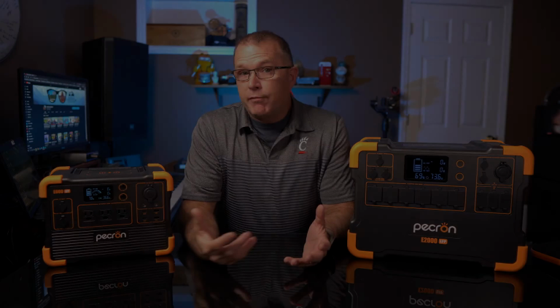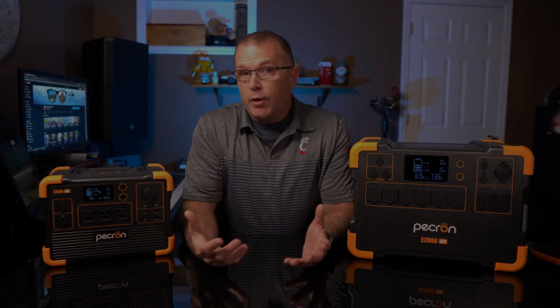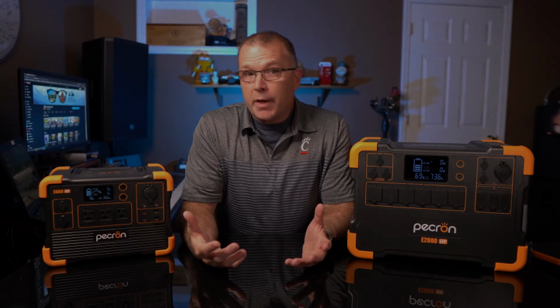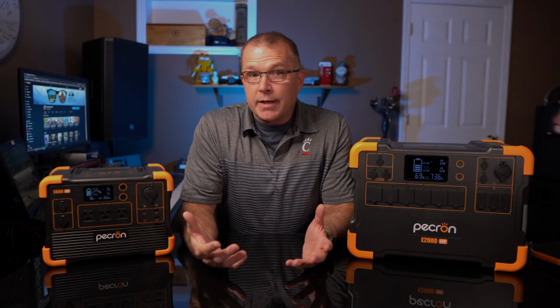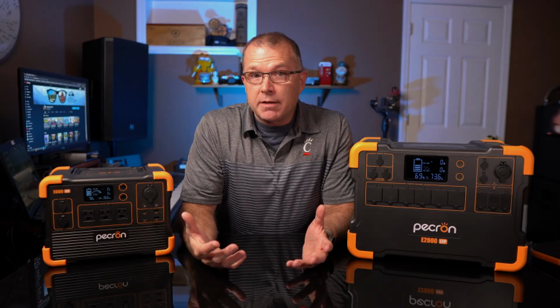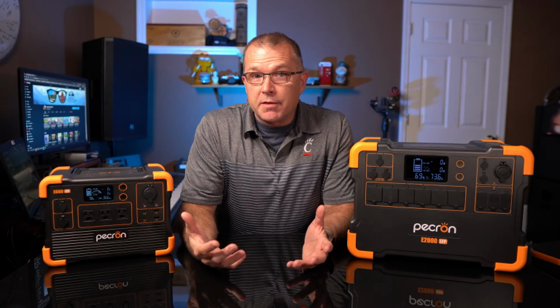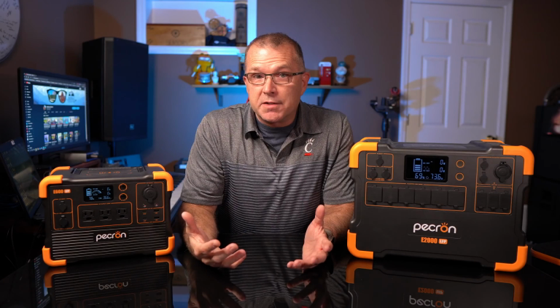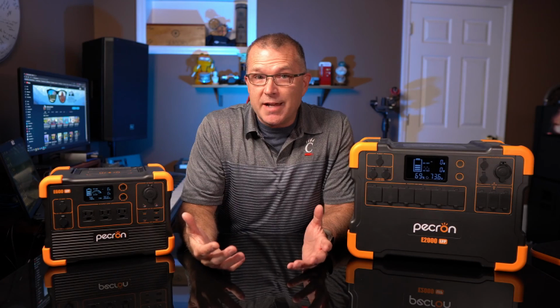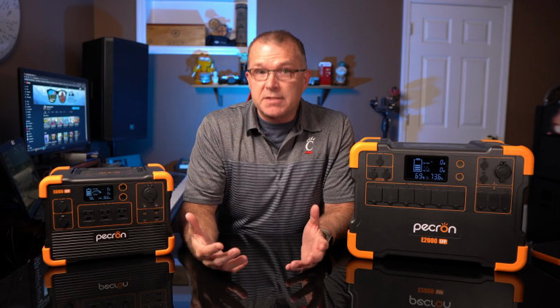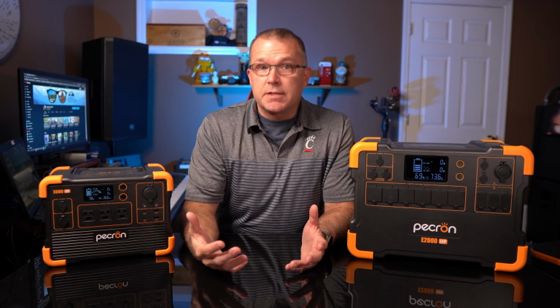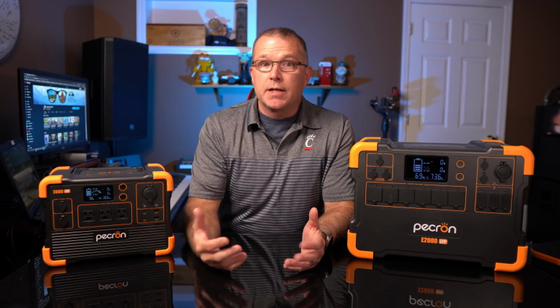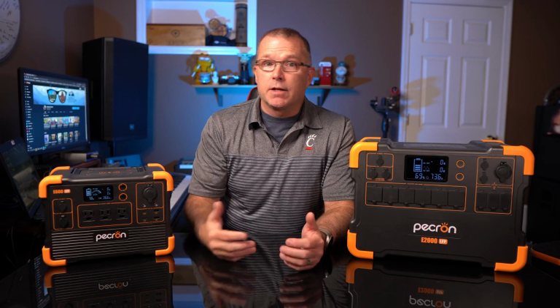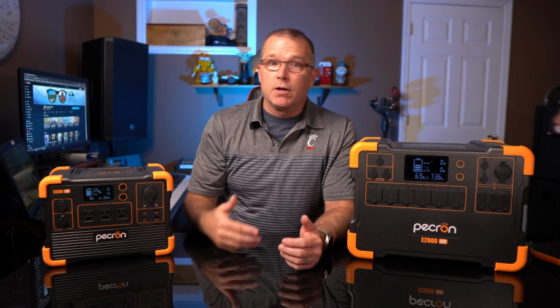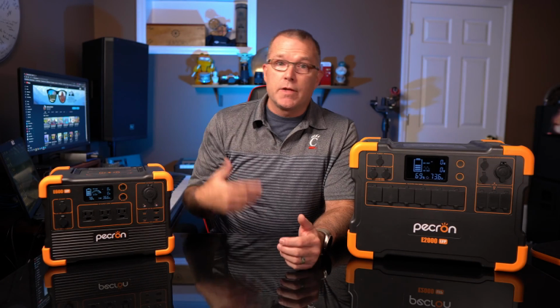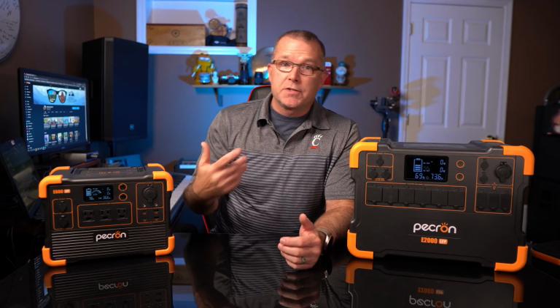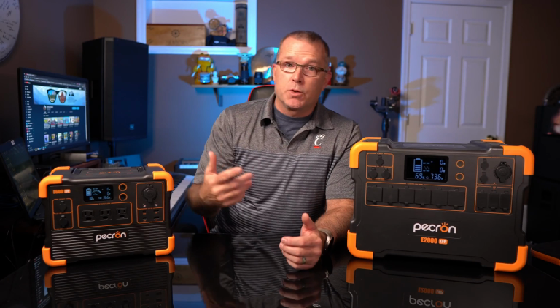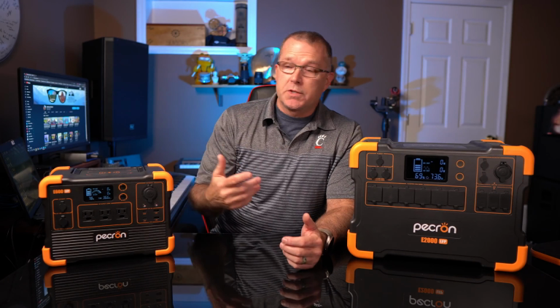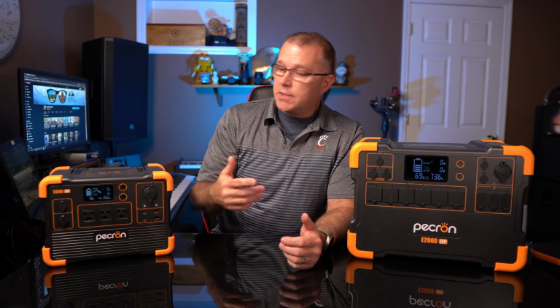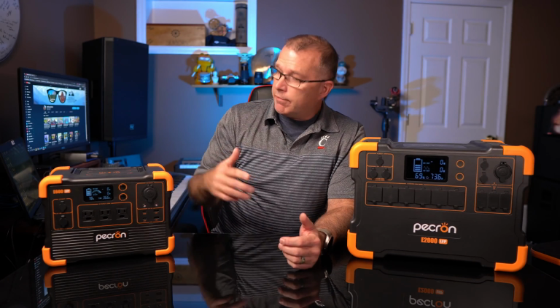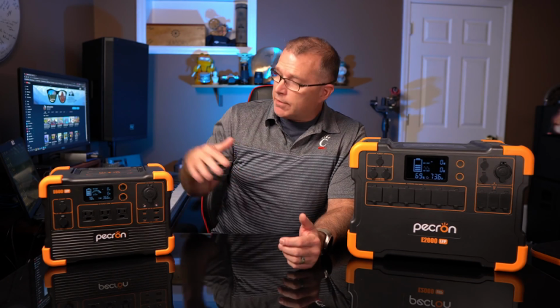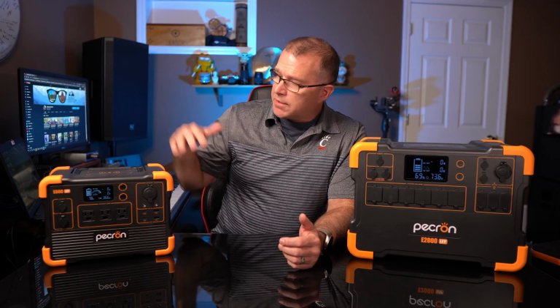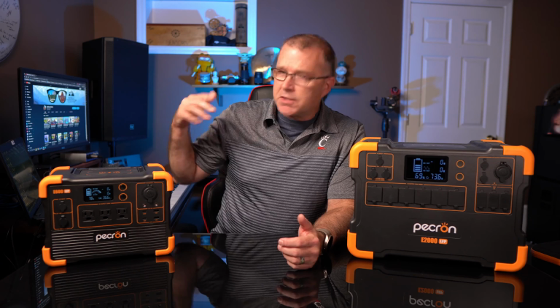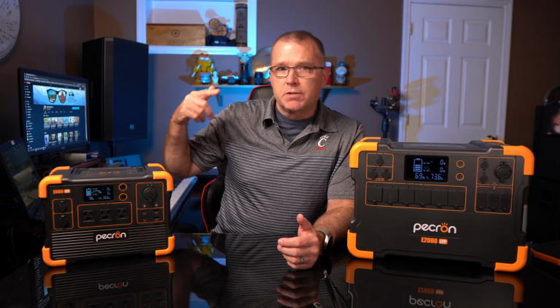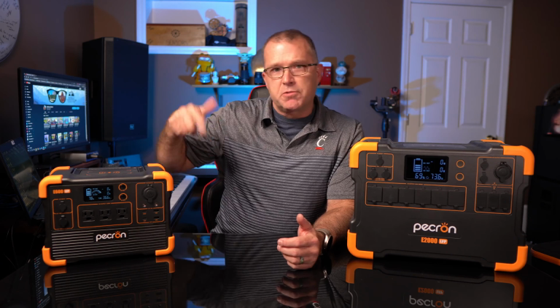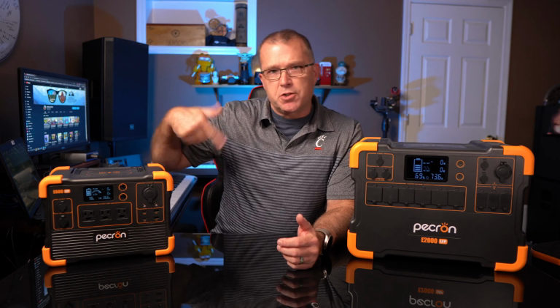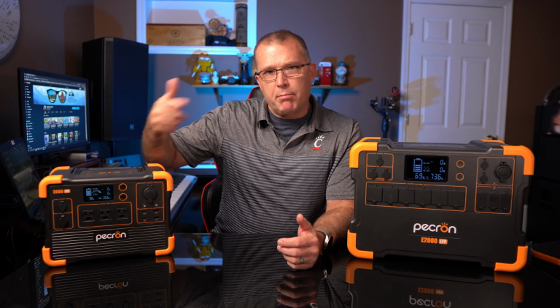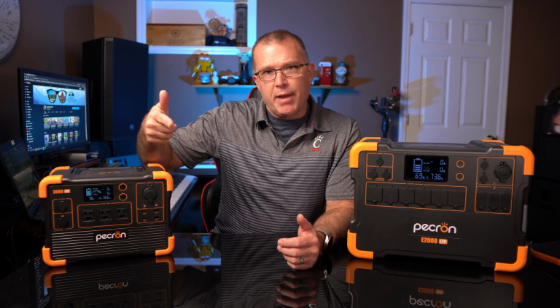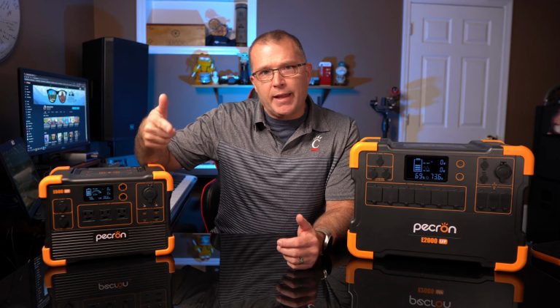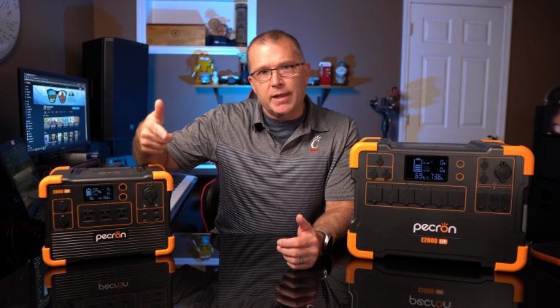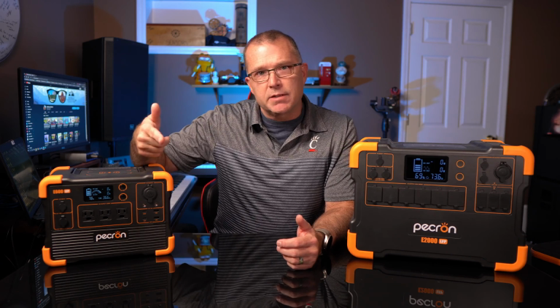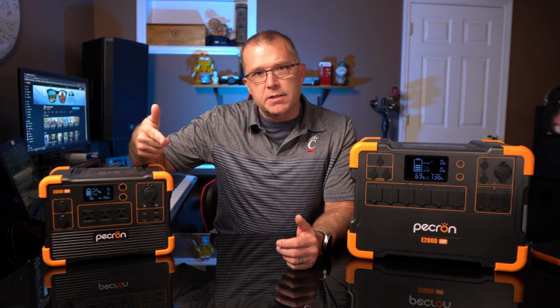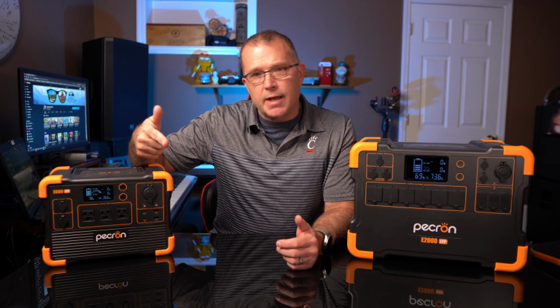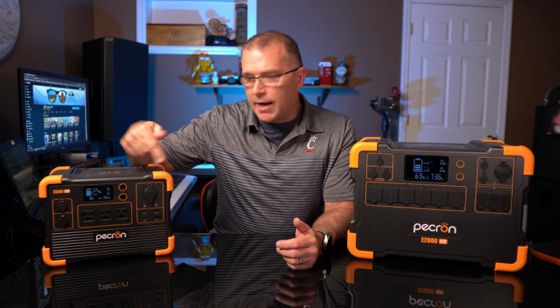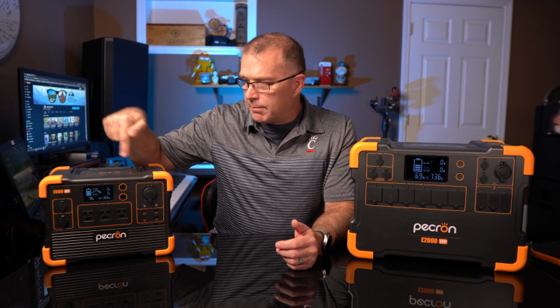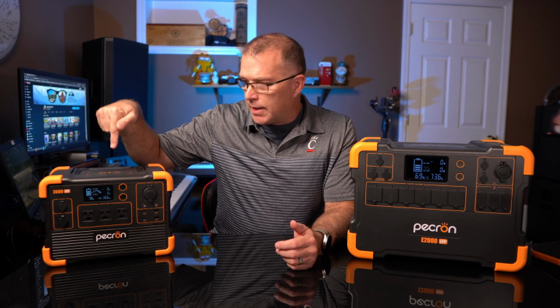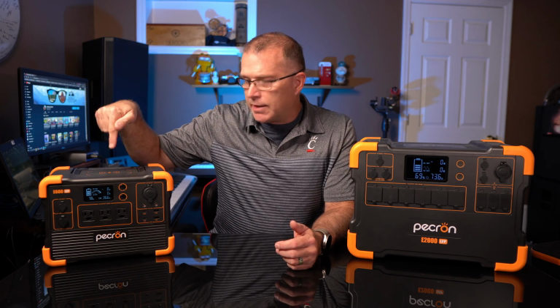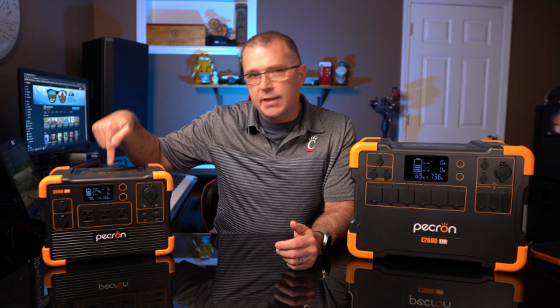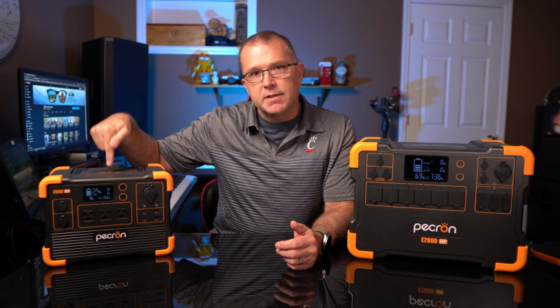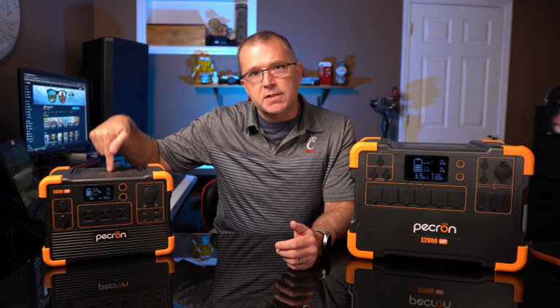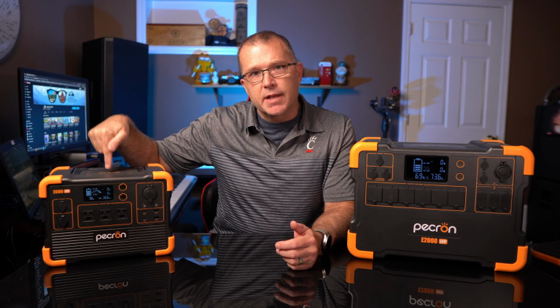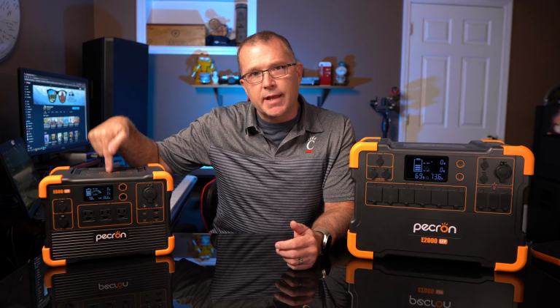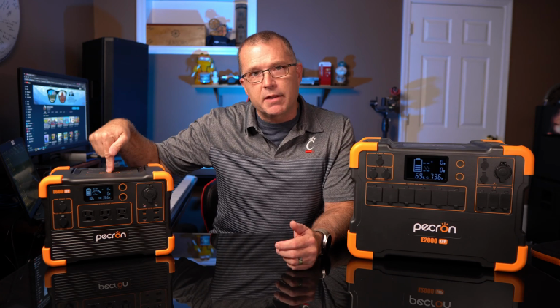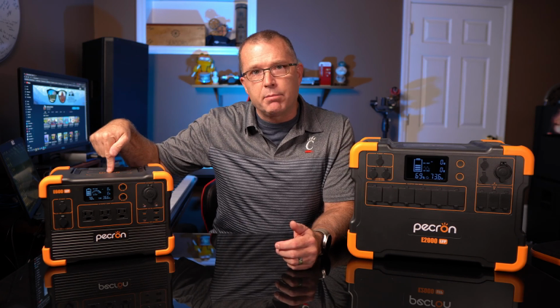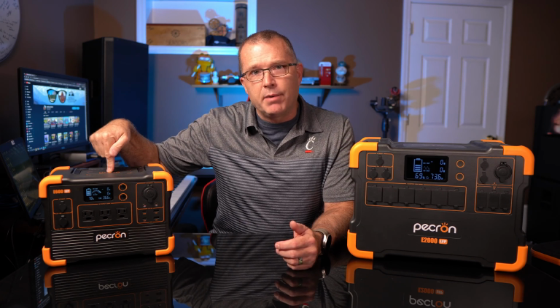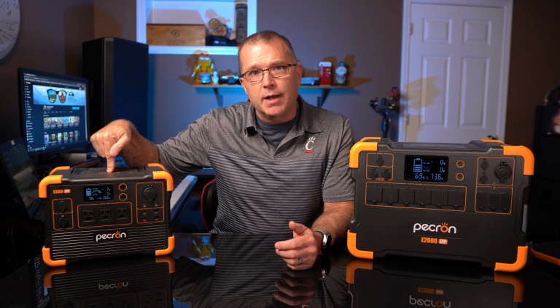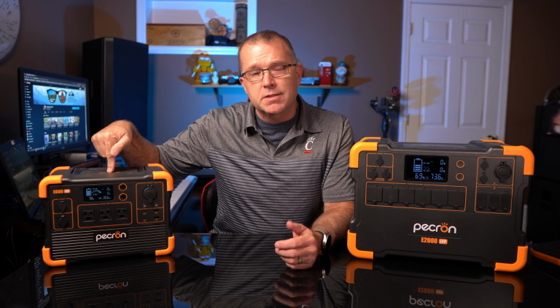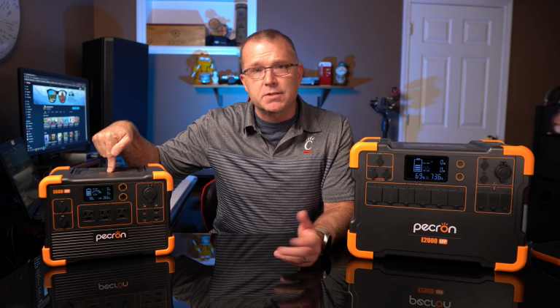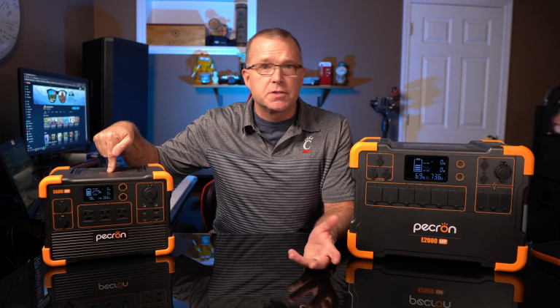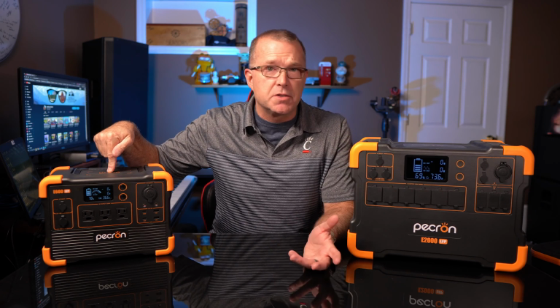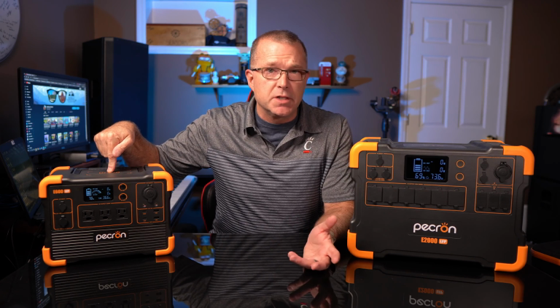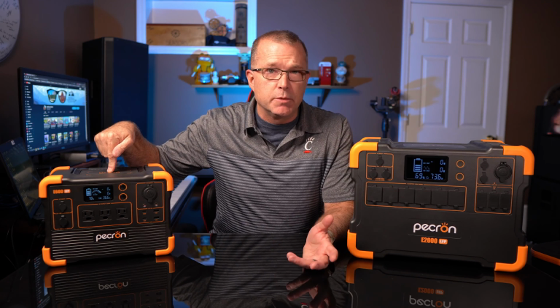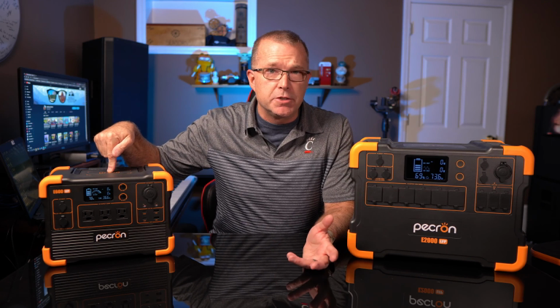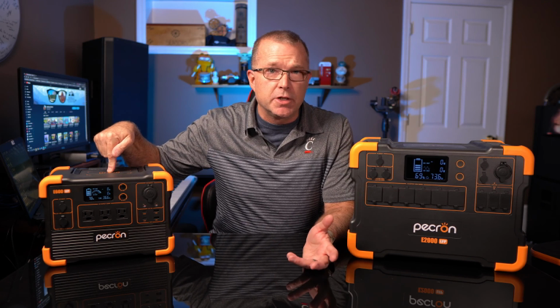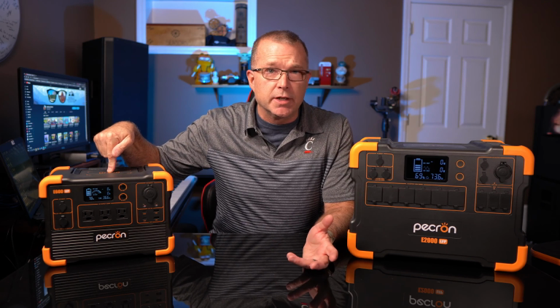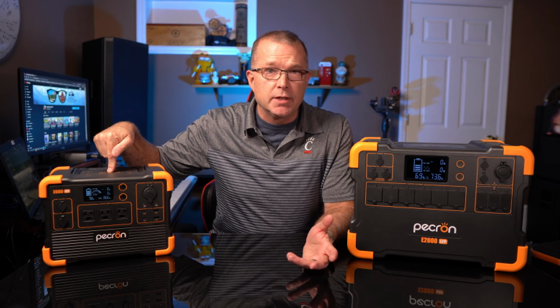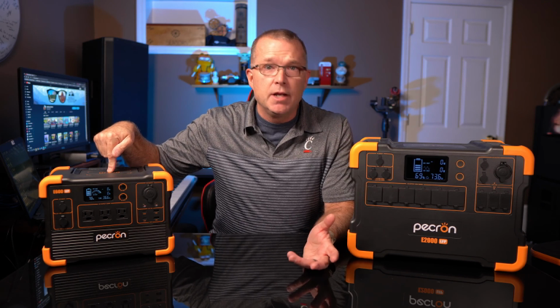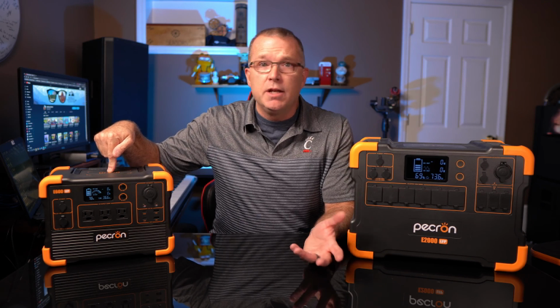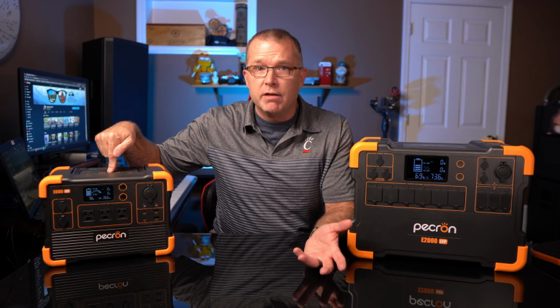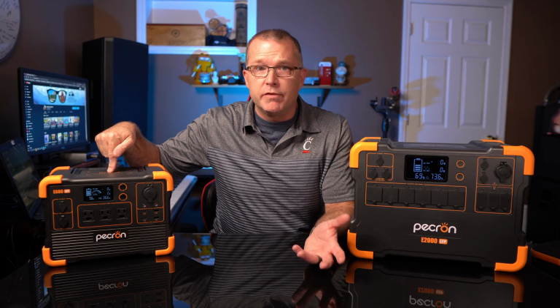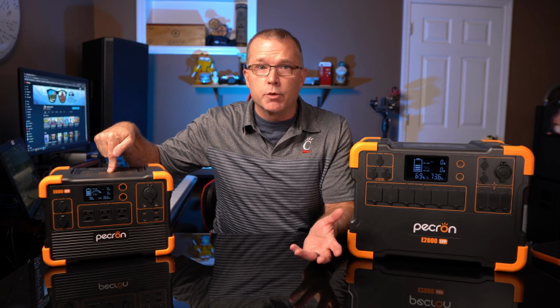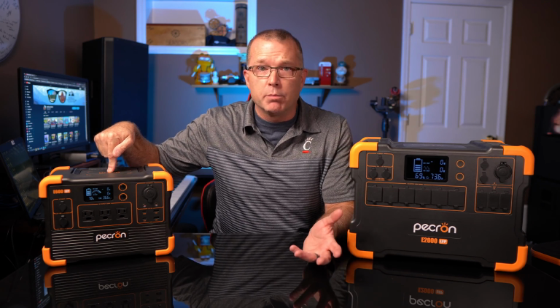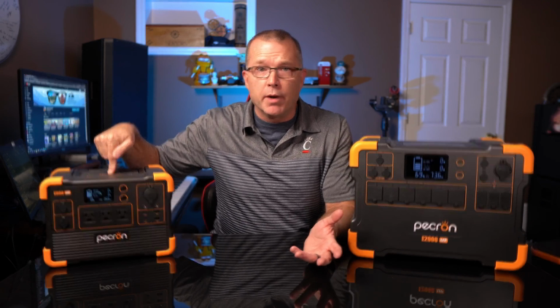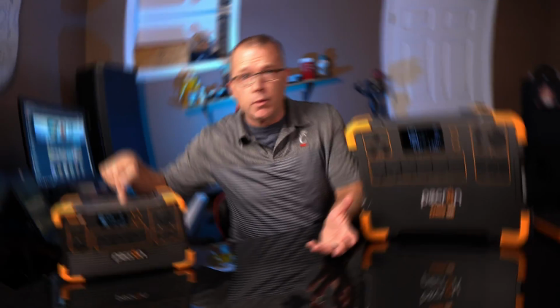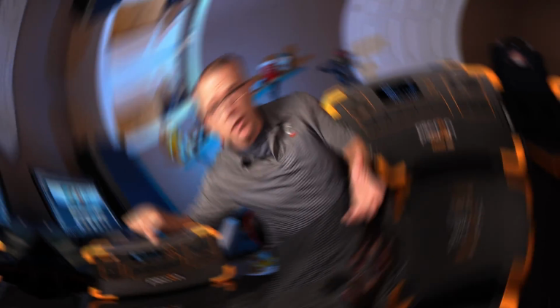Before we get into the testing and all that sort of stuff, let's jump back in time and get this thing out of the box, just to see what you get if you were to buy one.